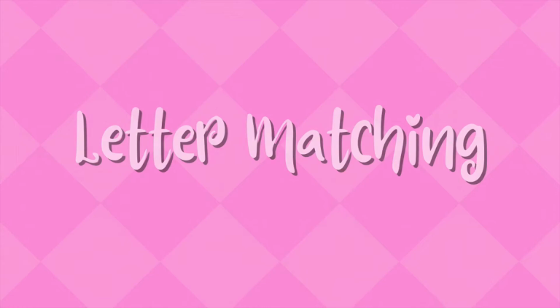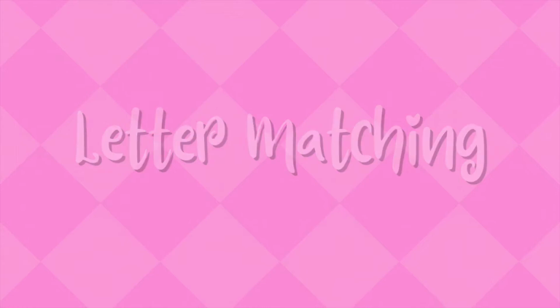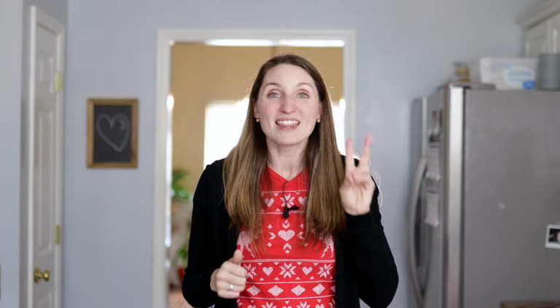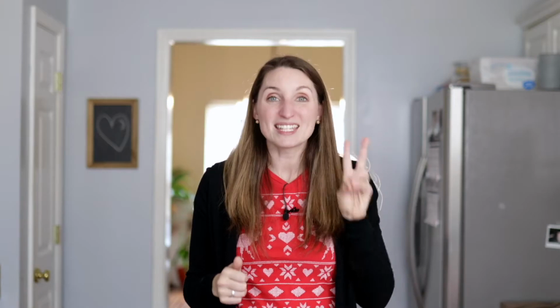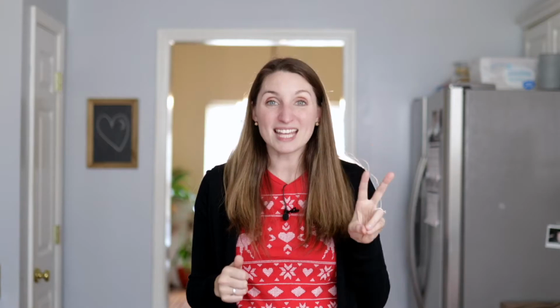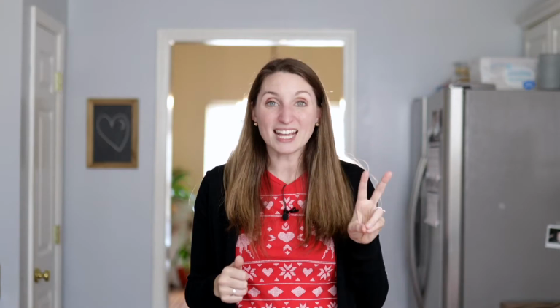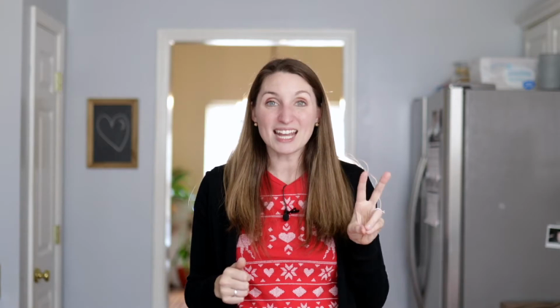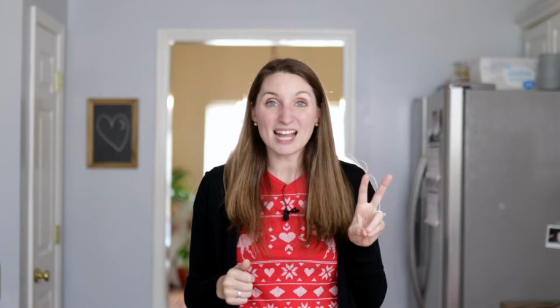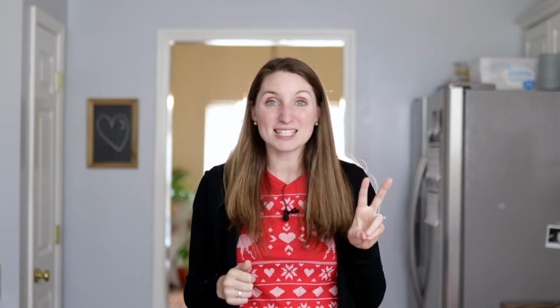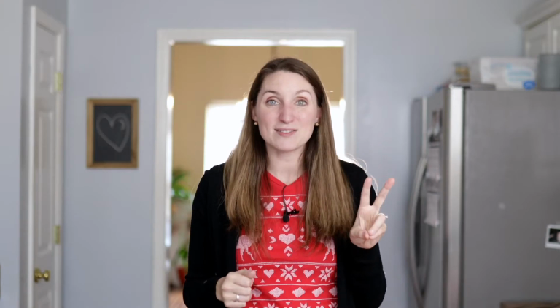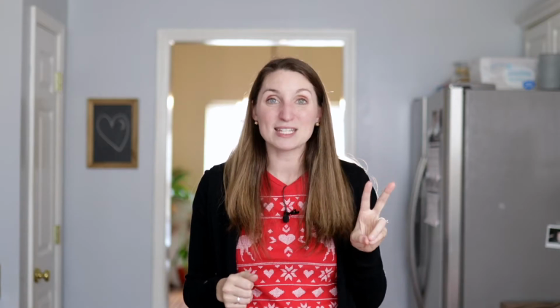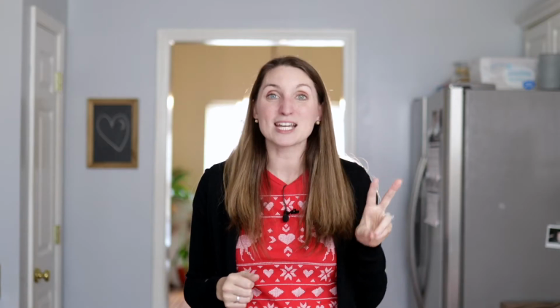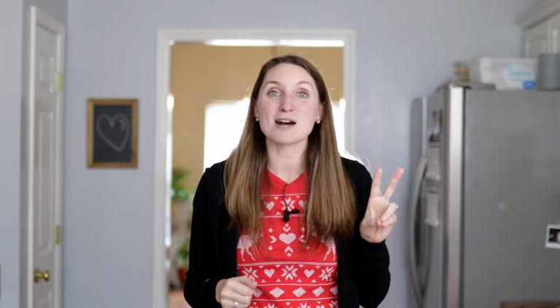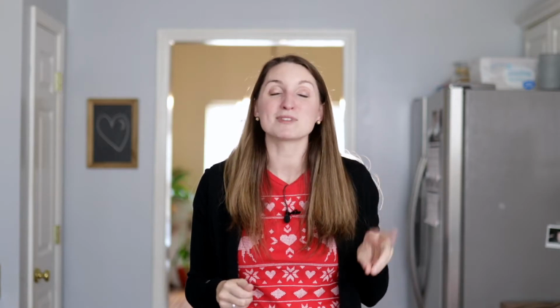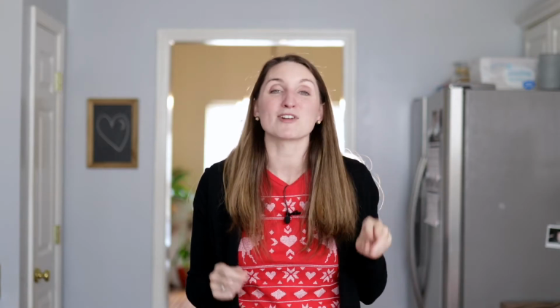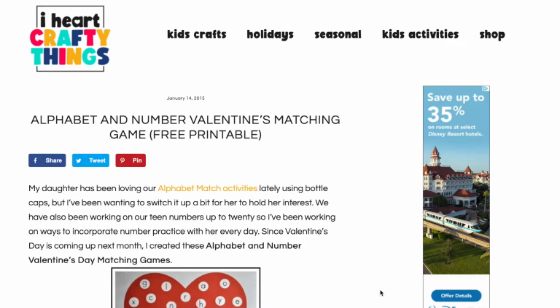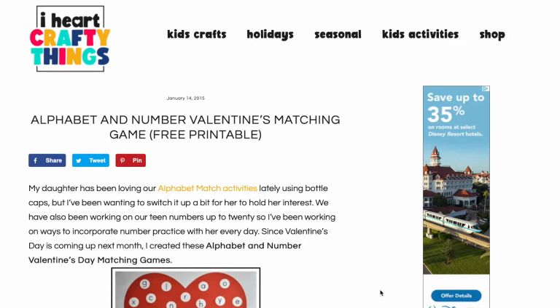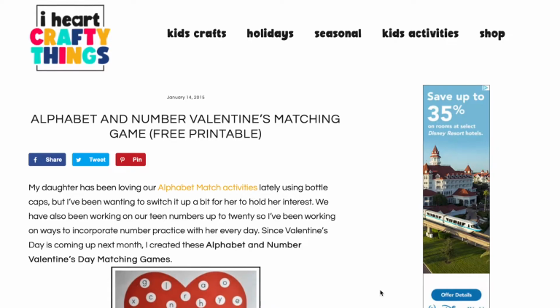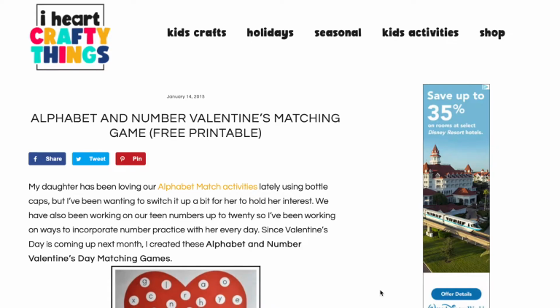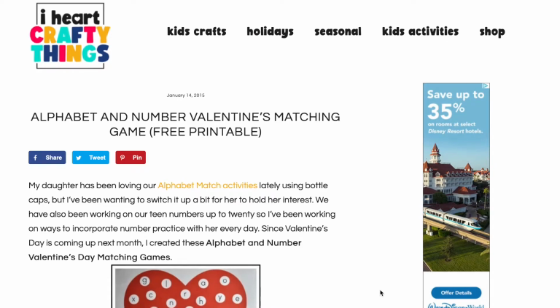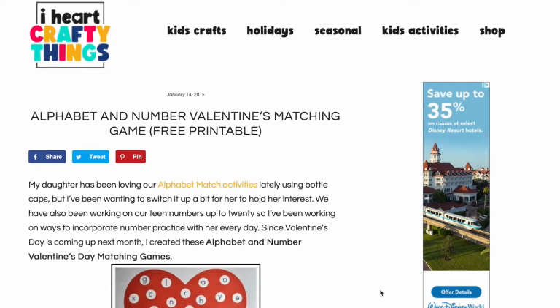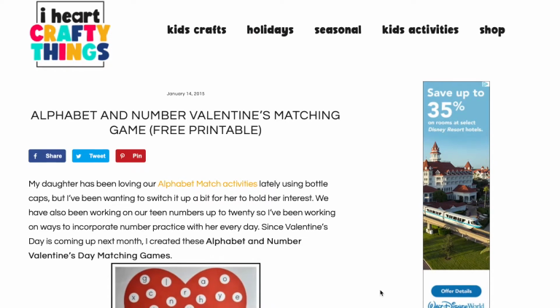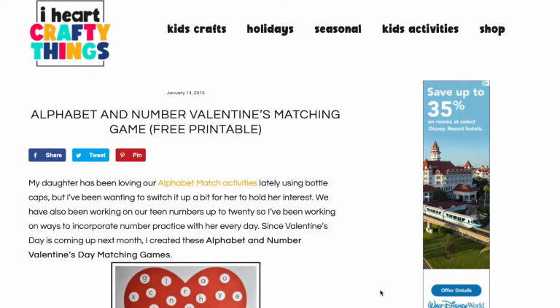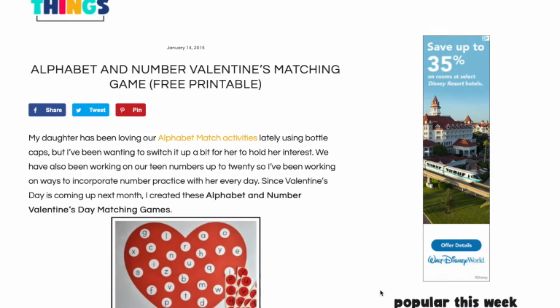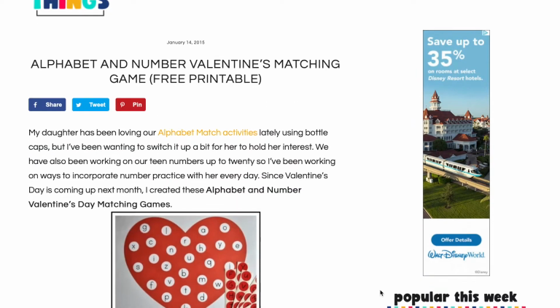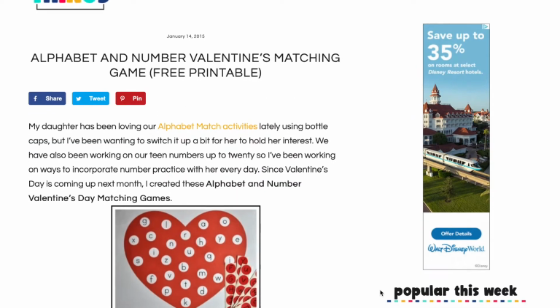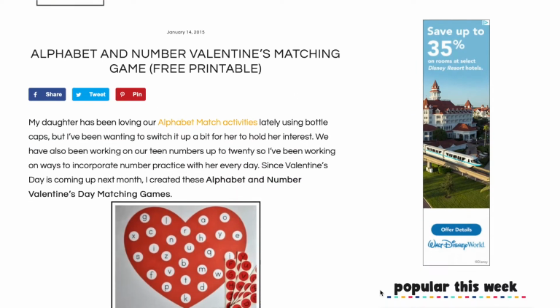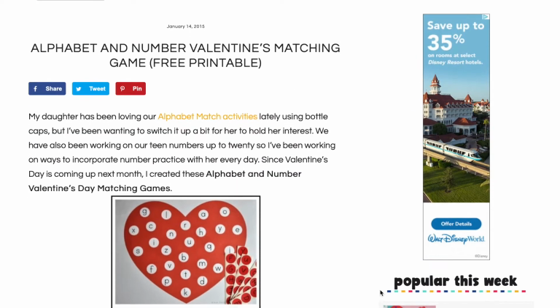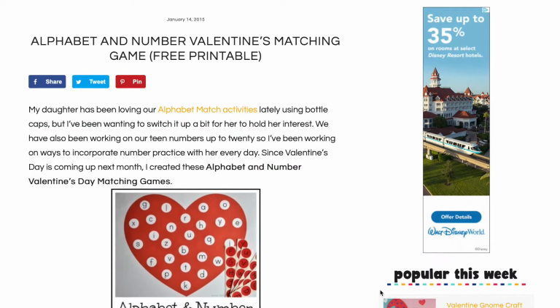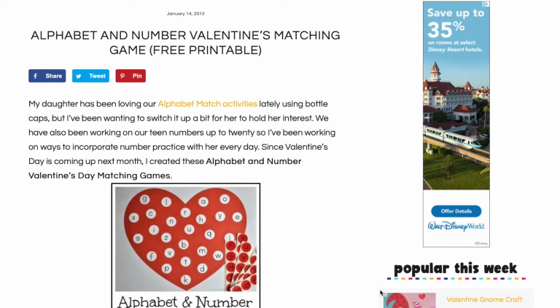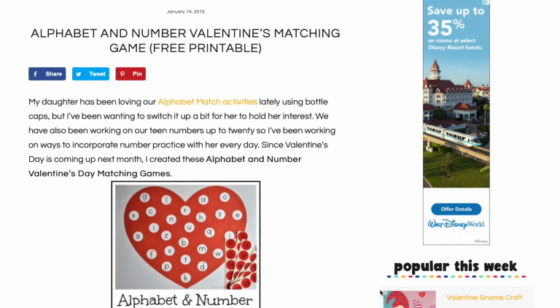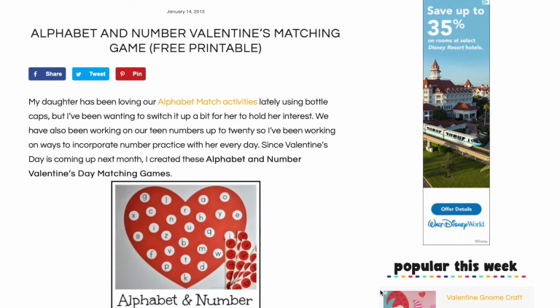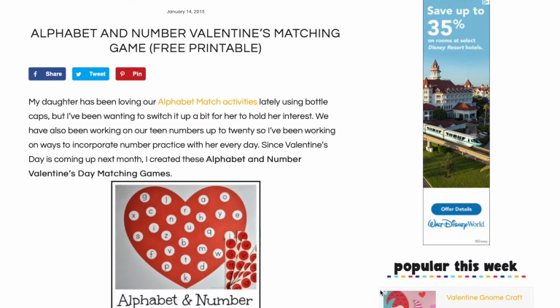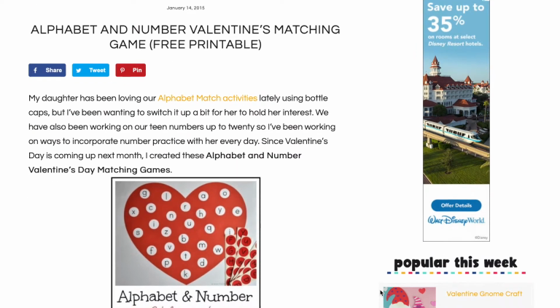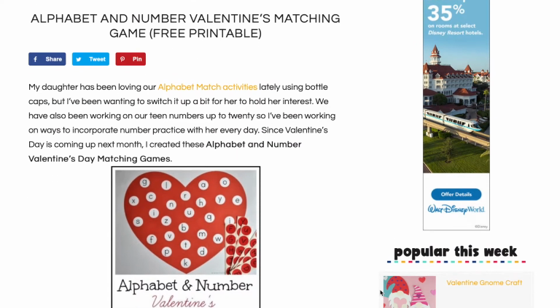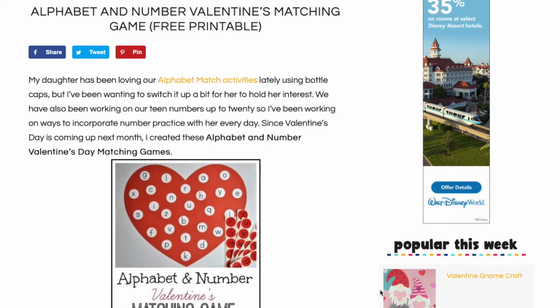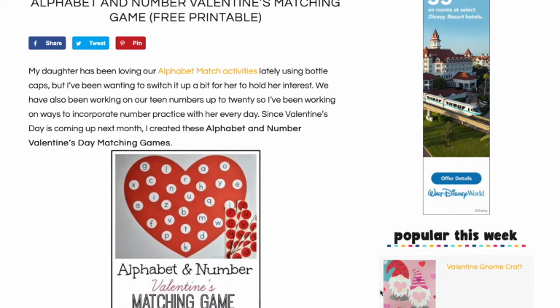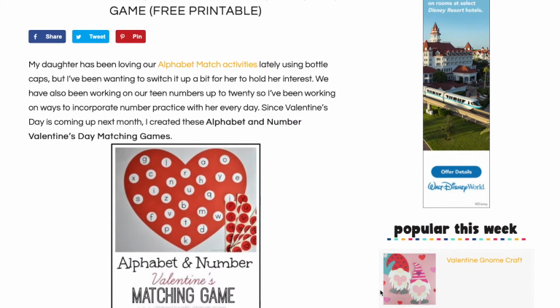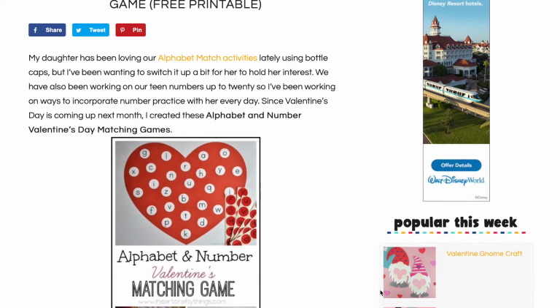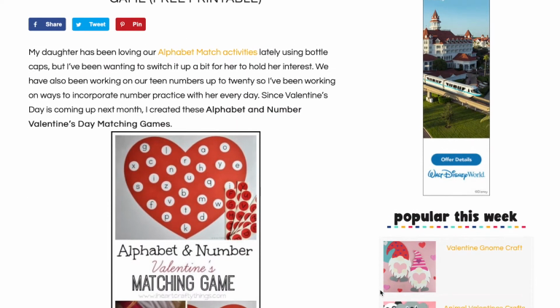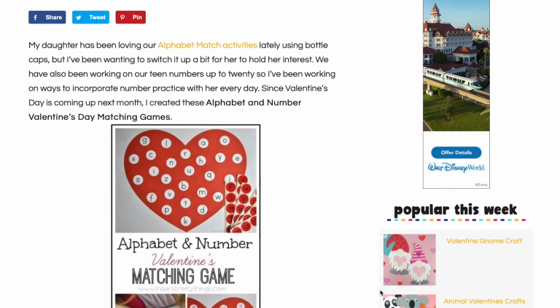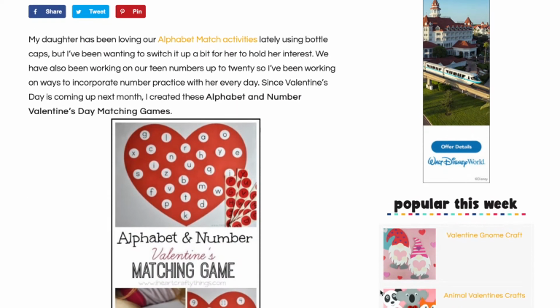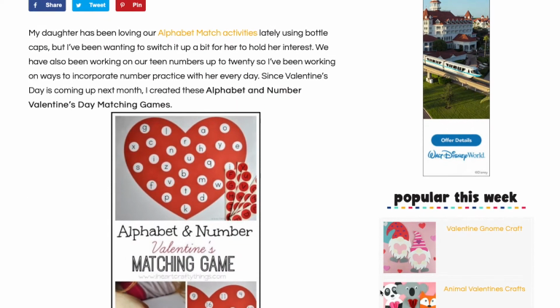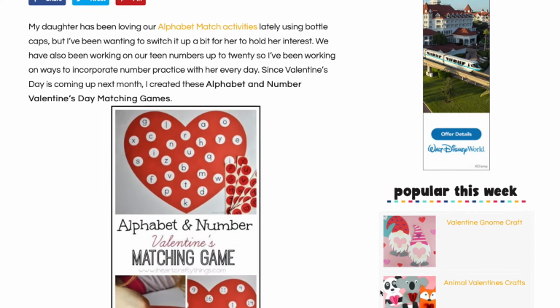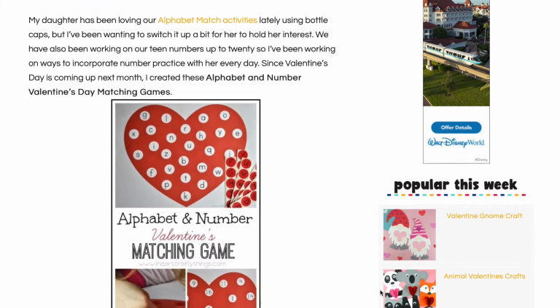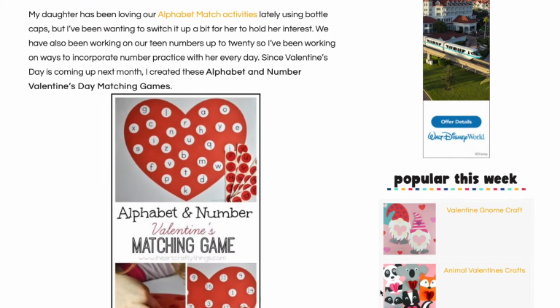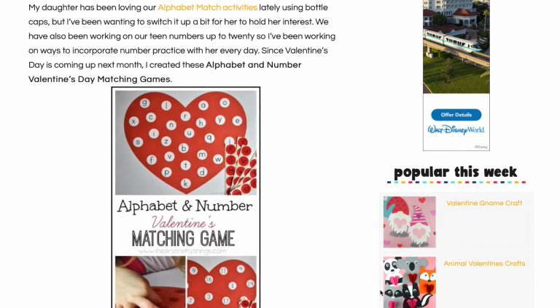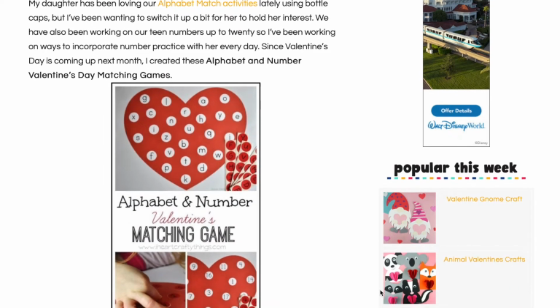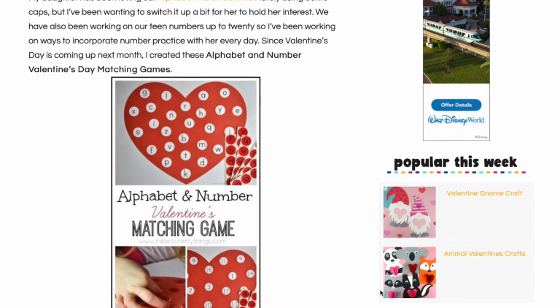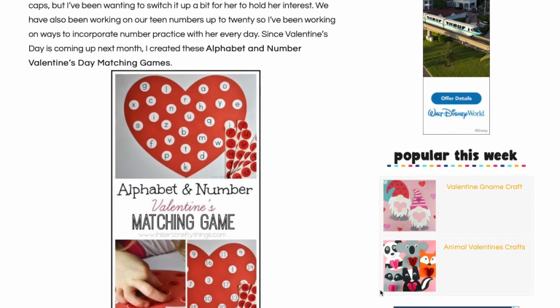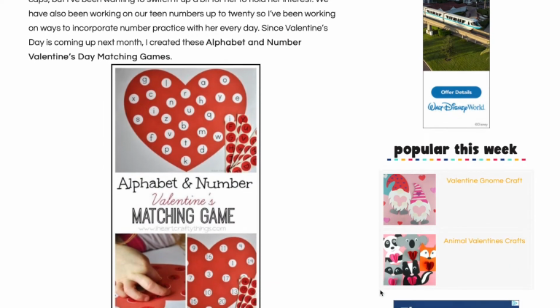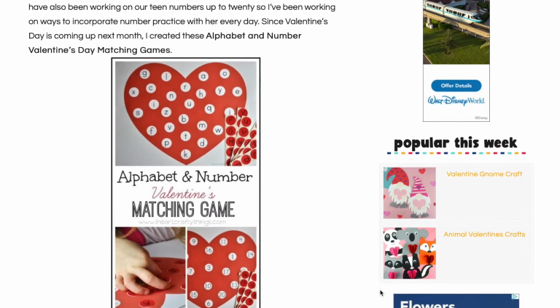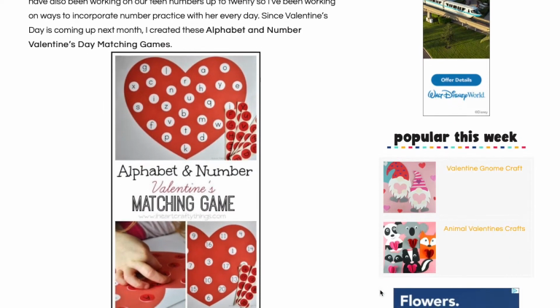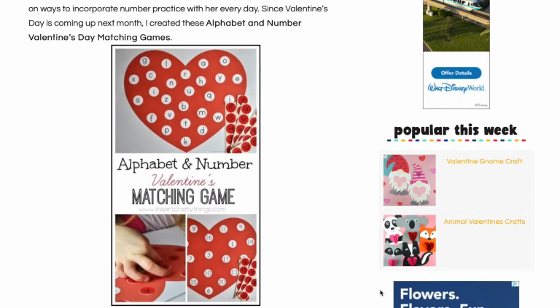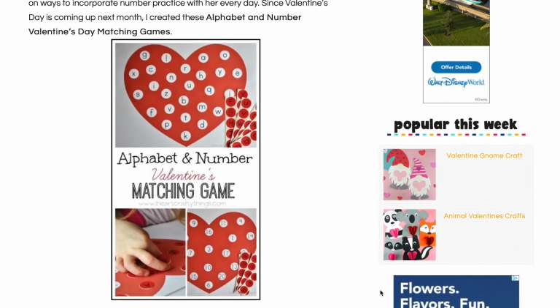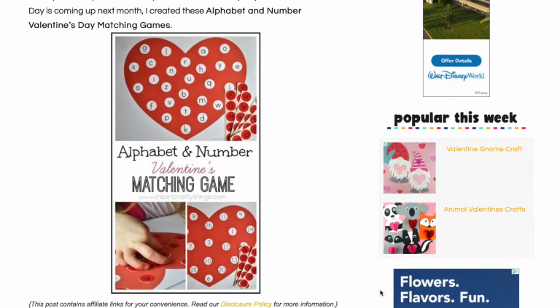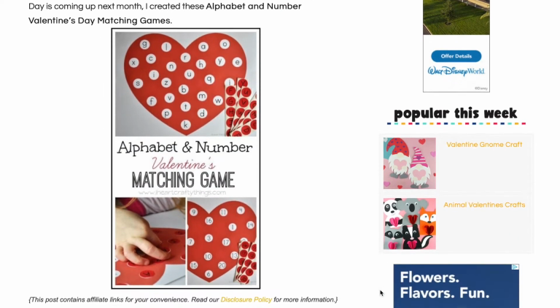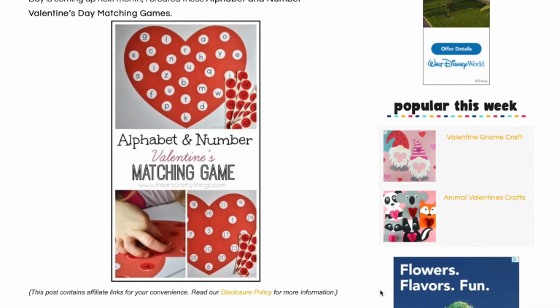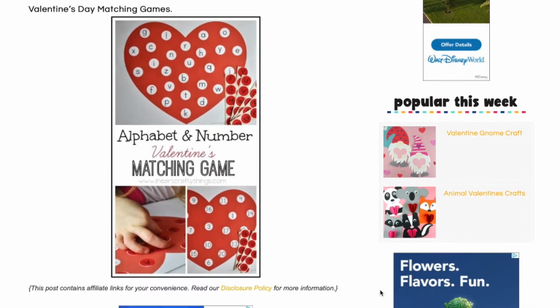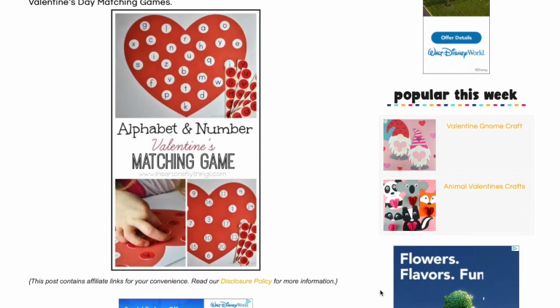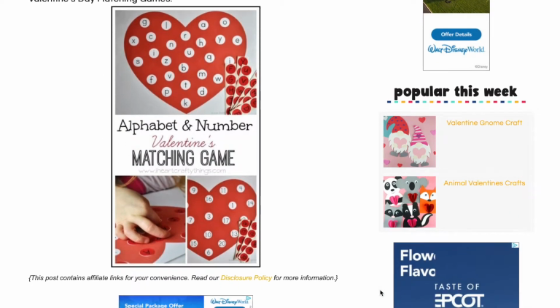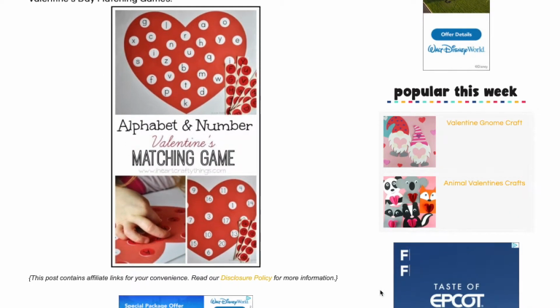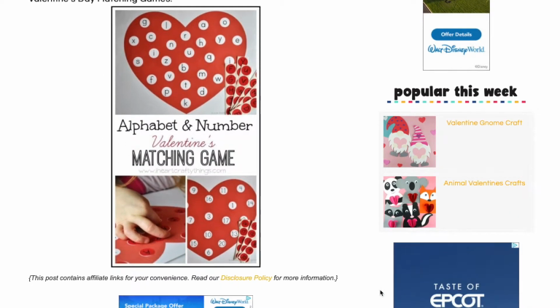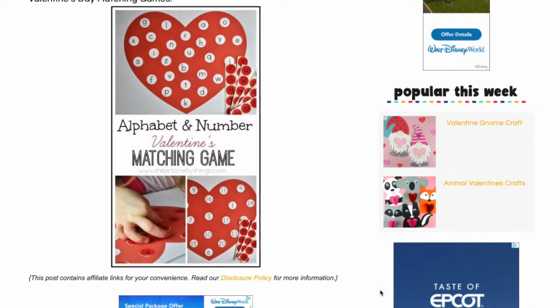The second activity comes from iheartcraftythings.com, and I'll link all of these websites below so you can get their free printables.